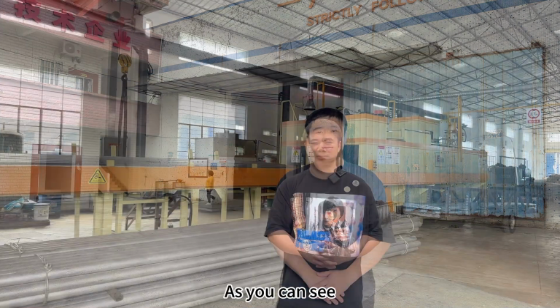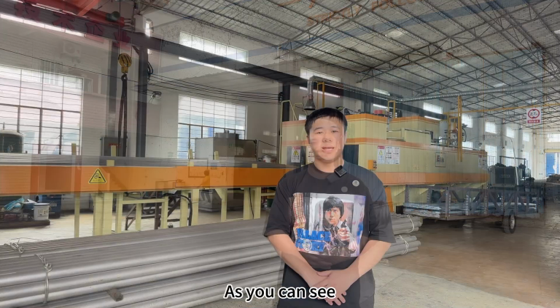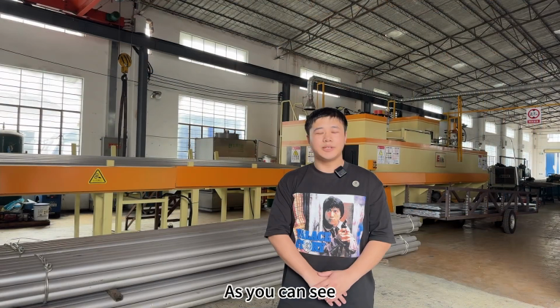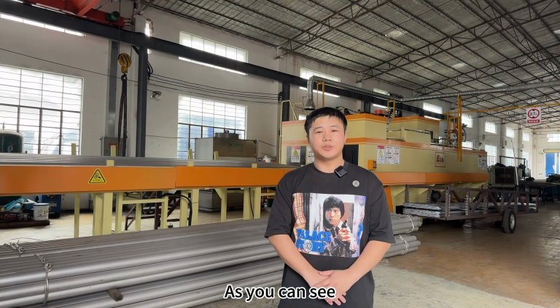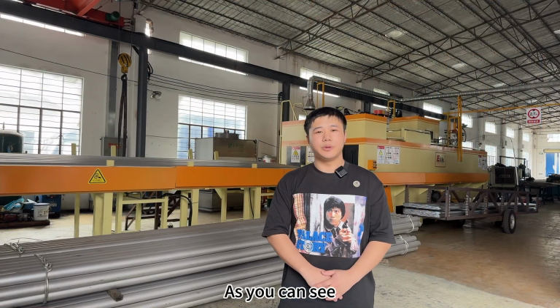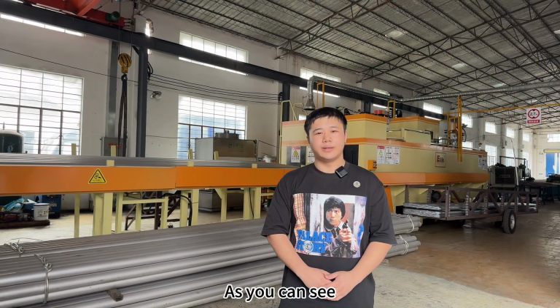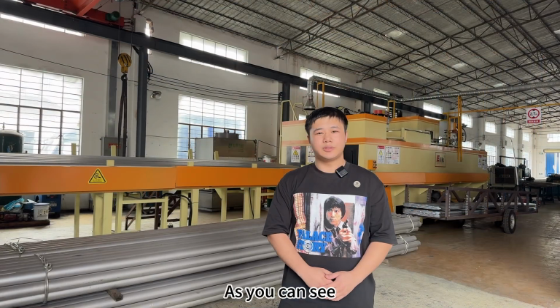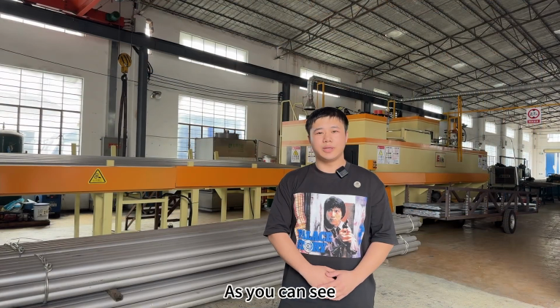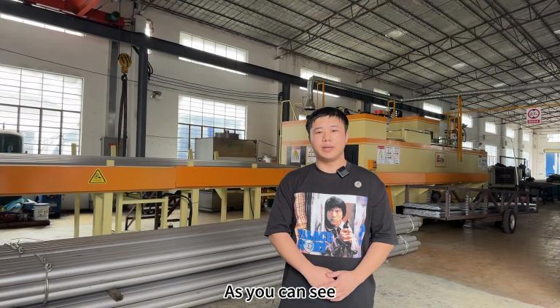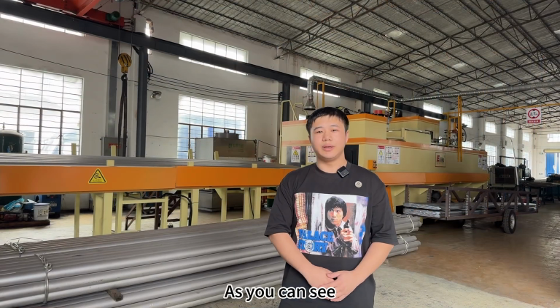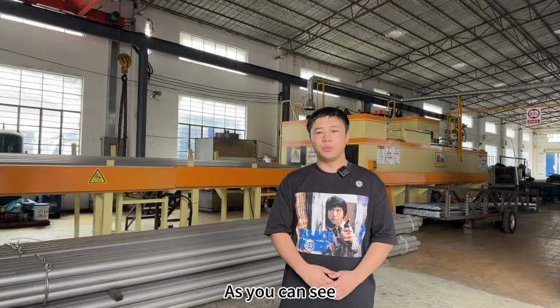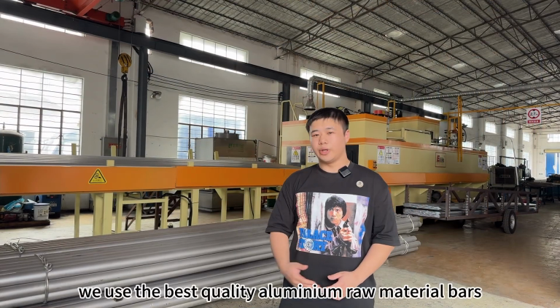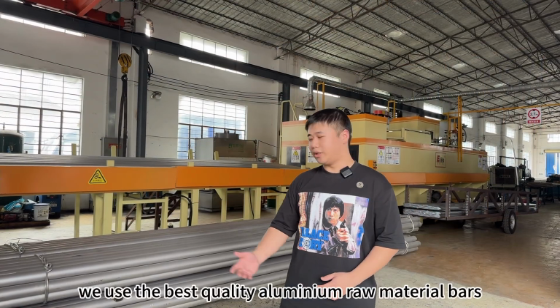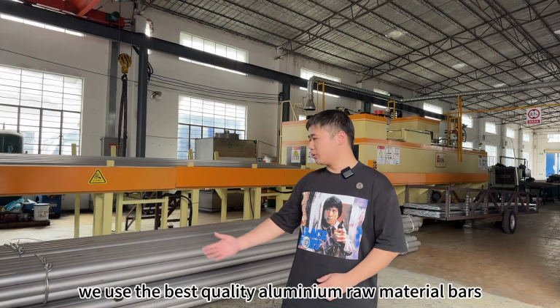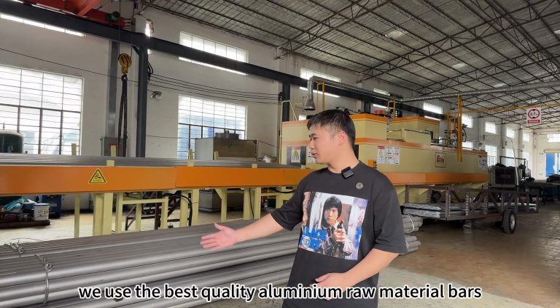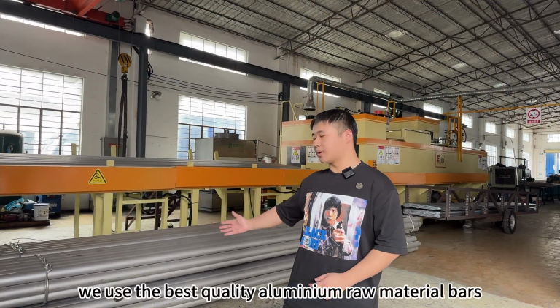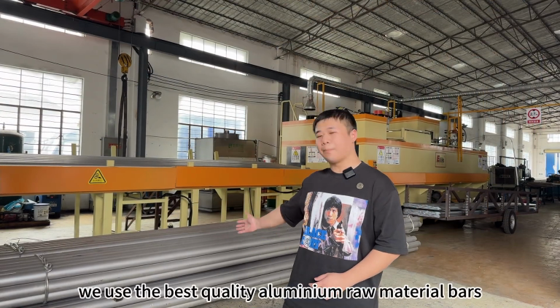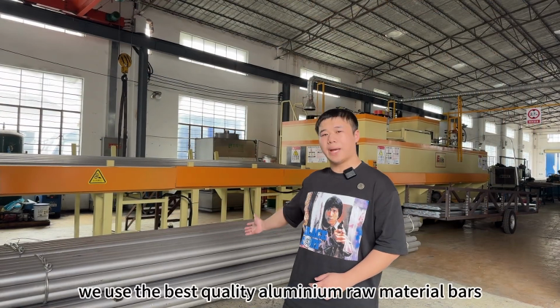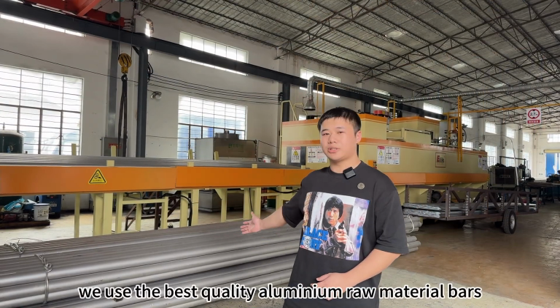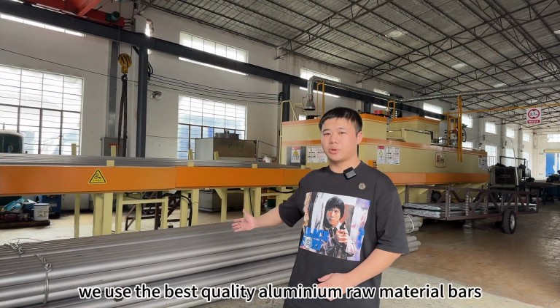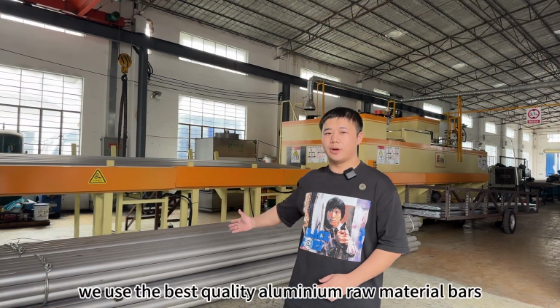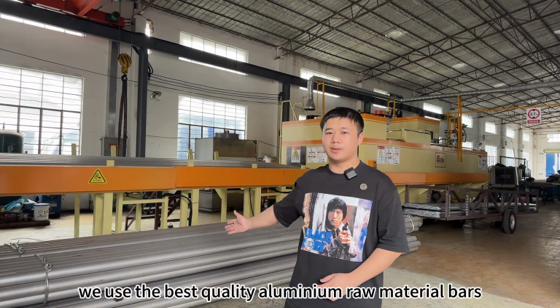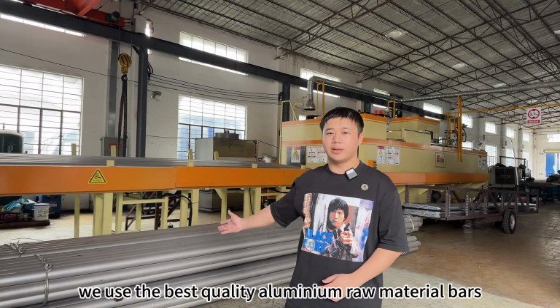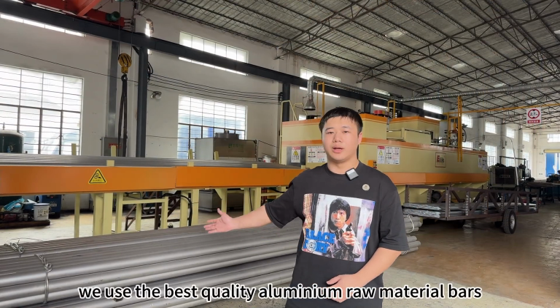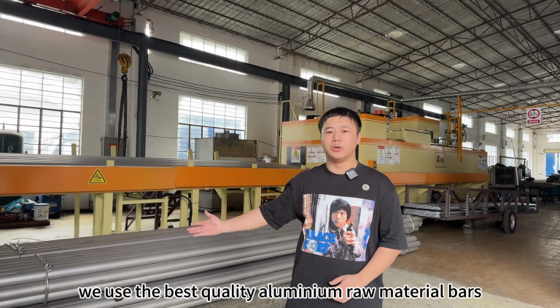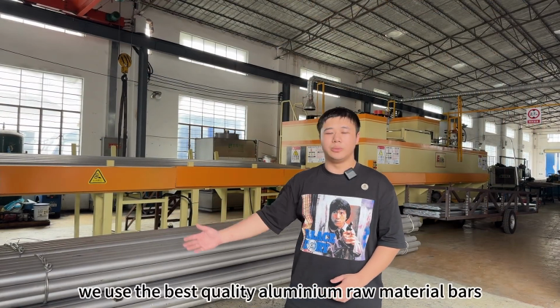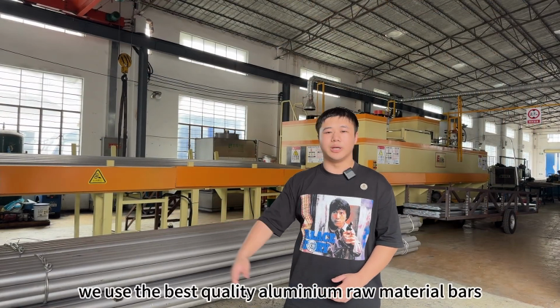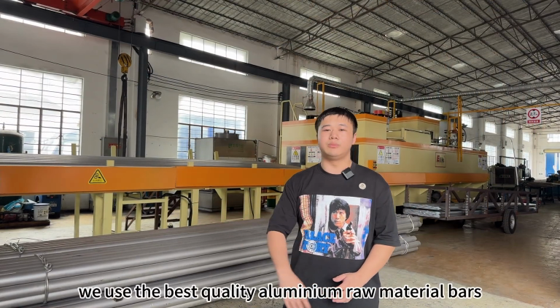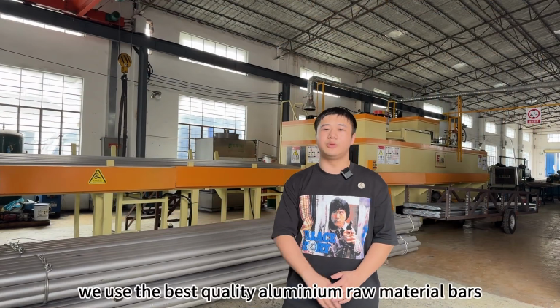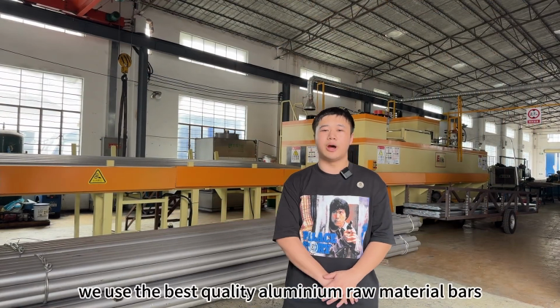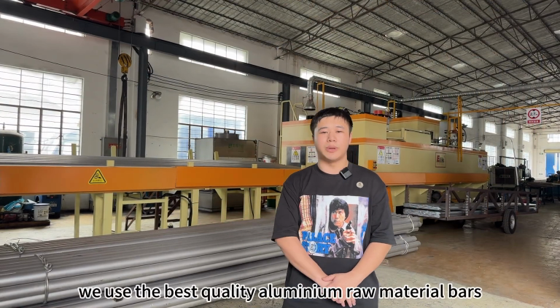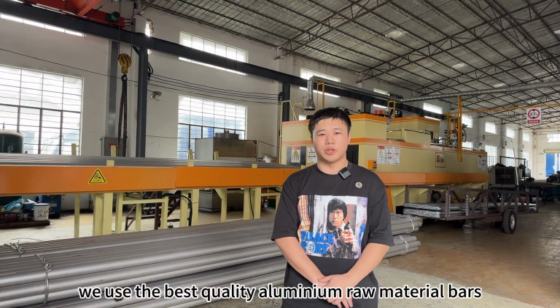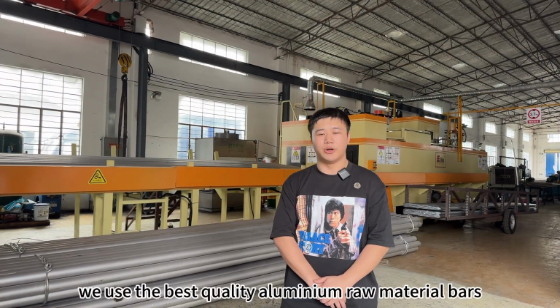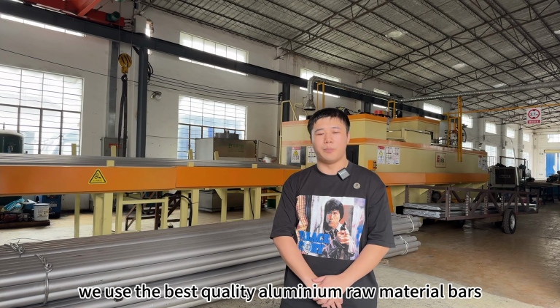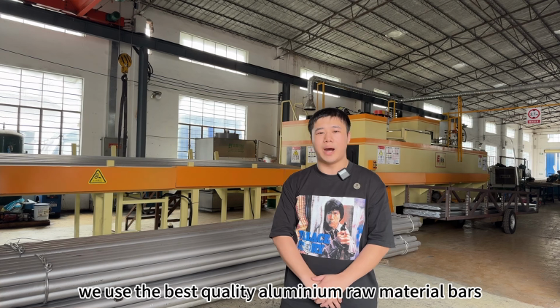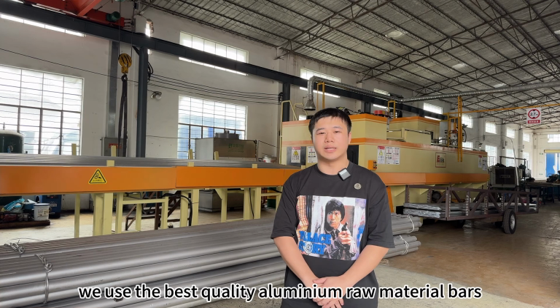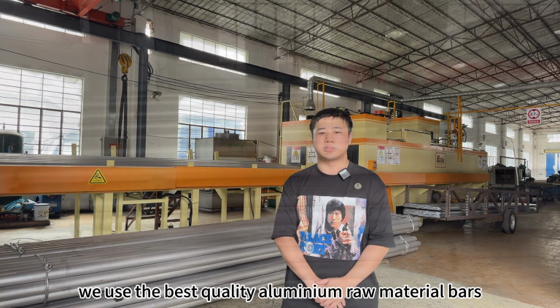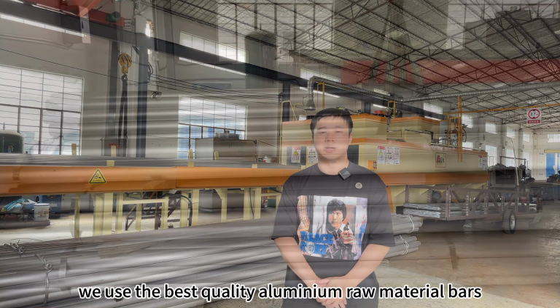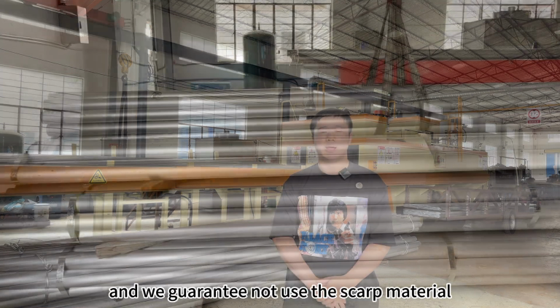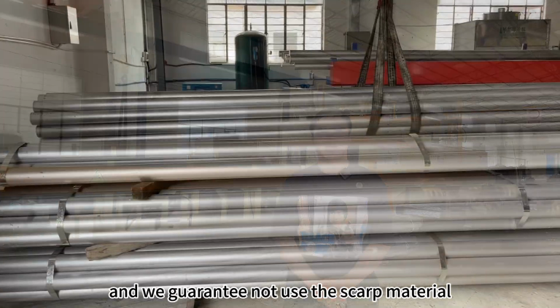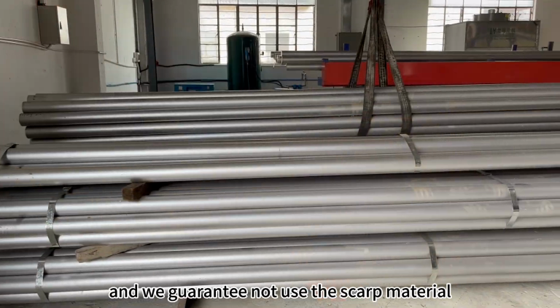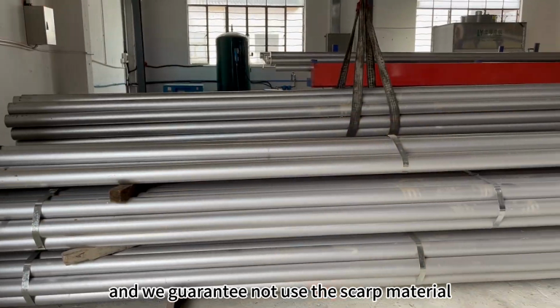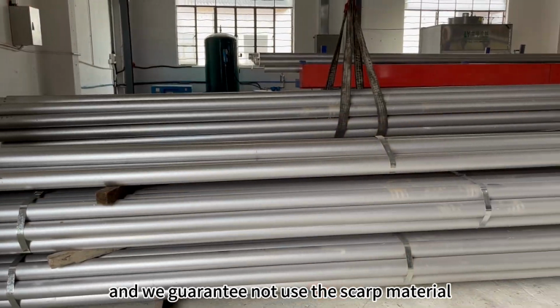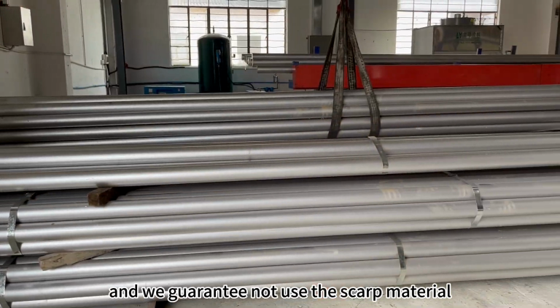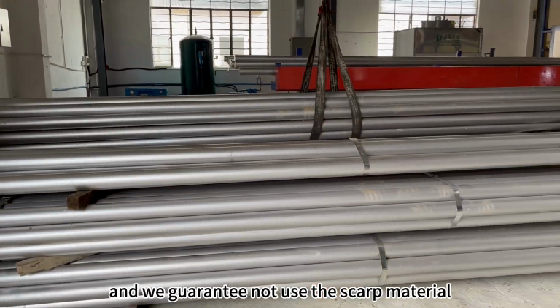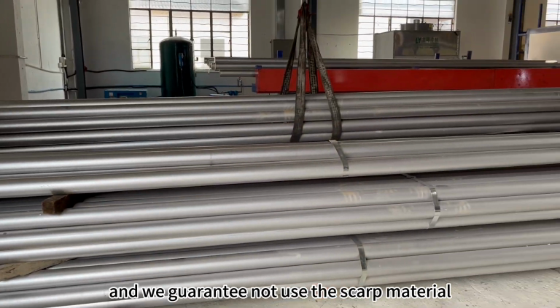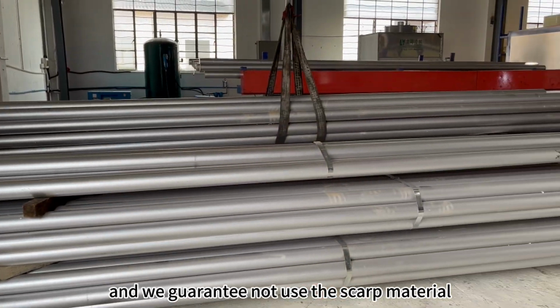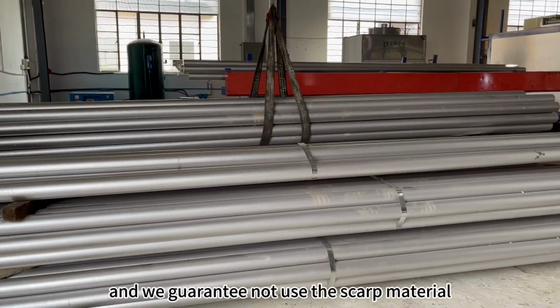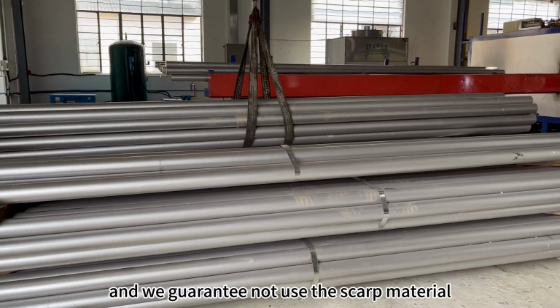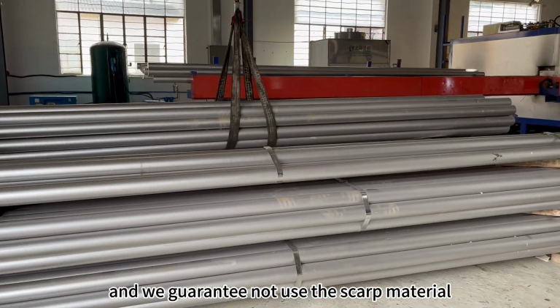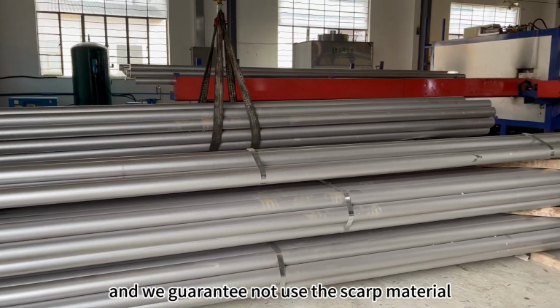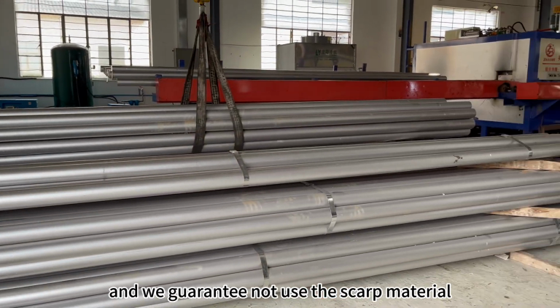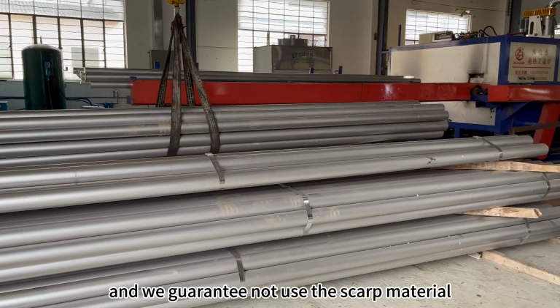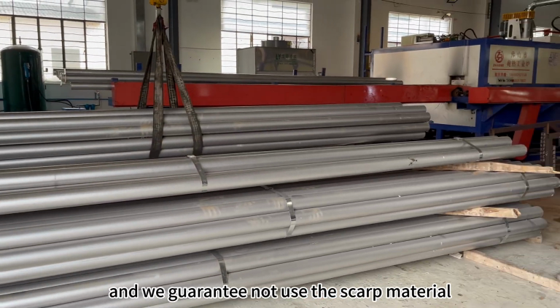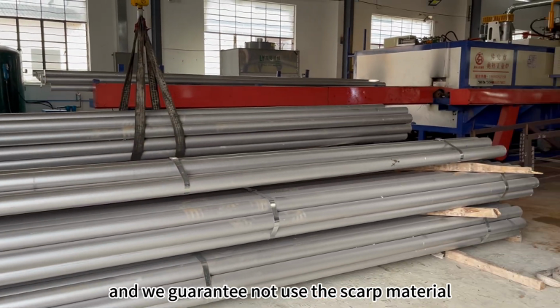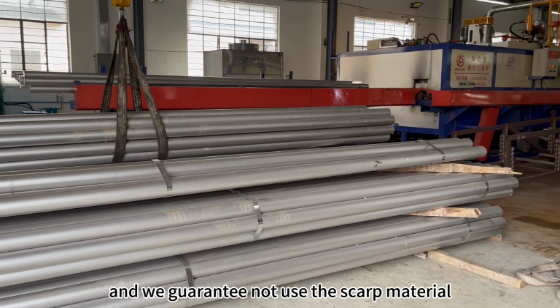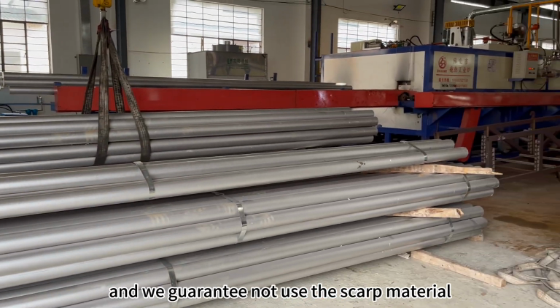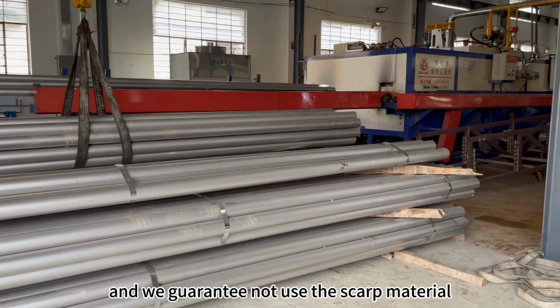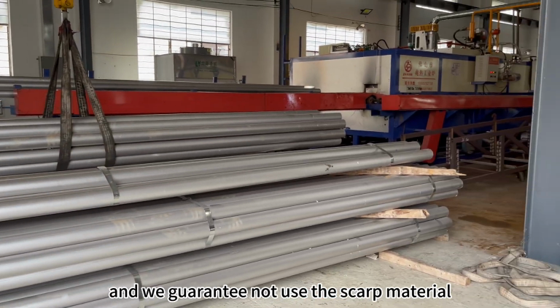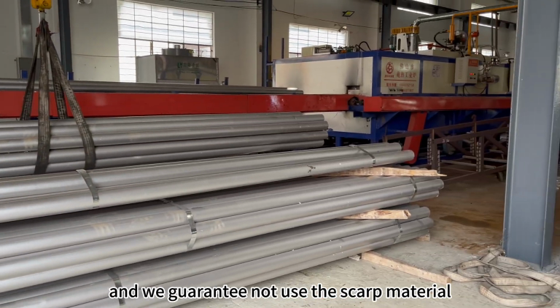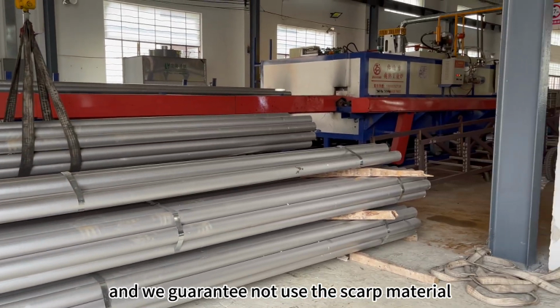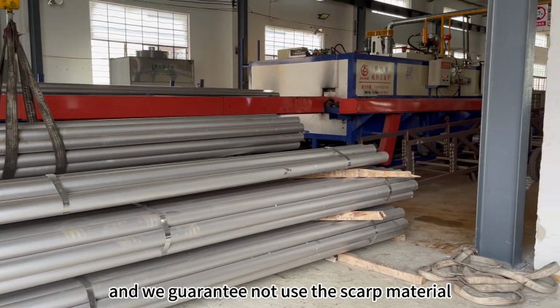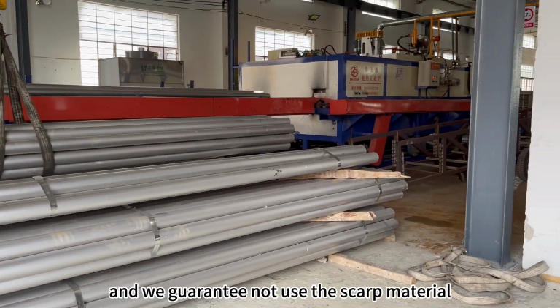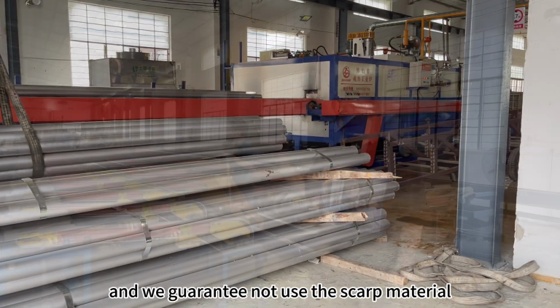As you can see, we use the best quality aluminum raw material bars and we guarantee not to use scrap material.